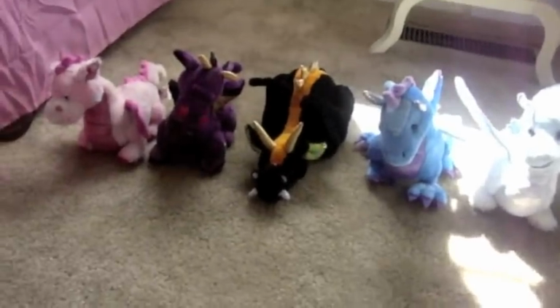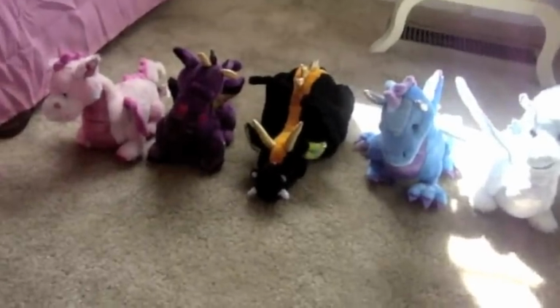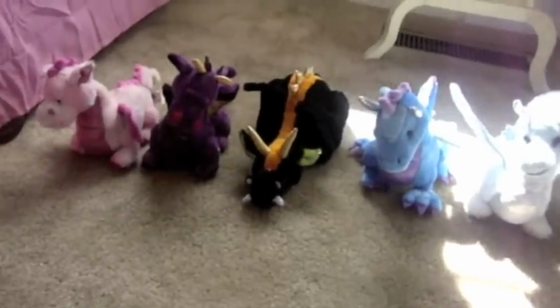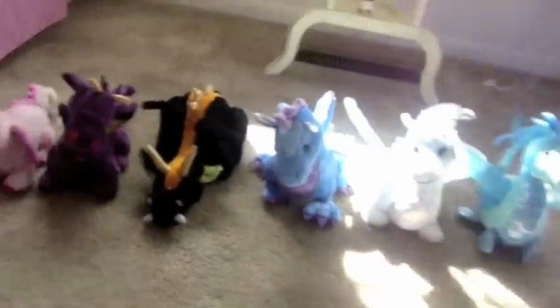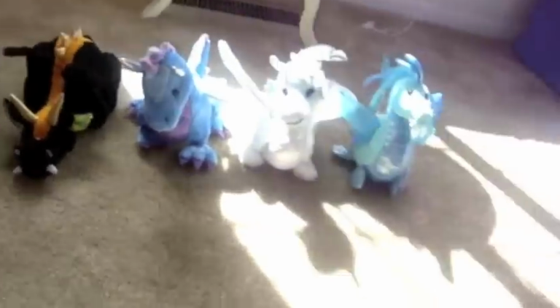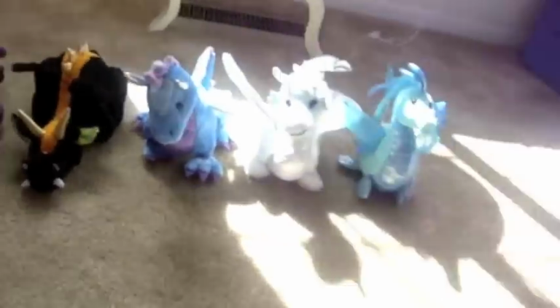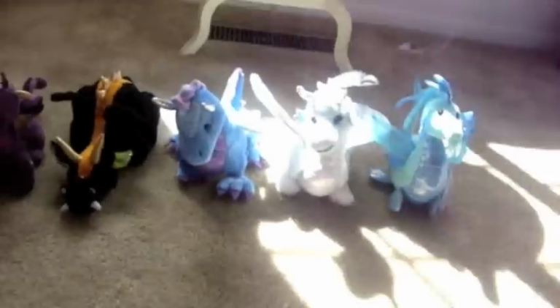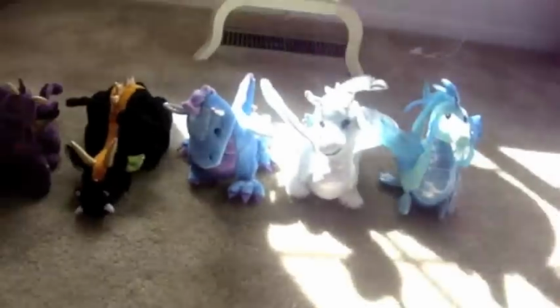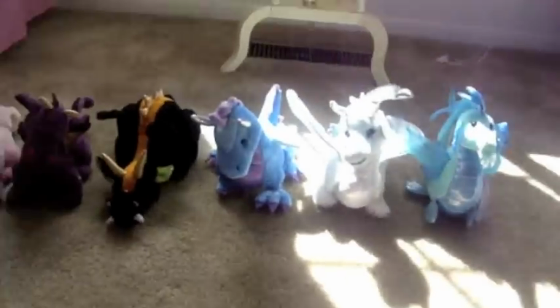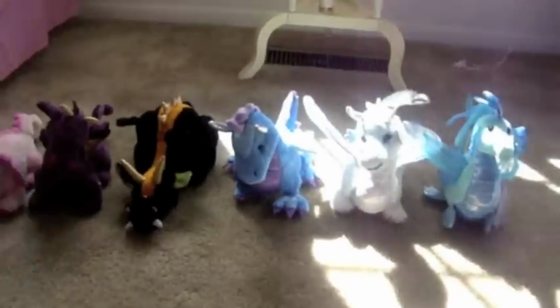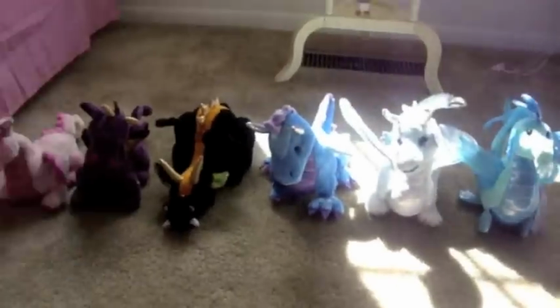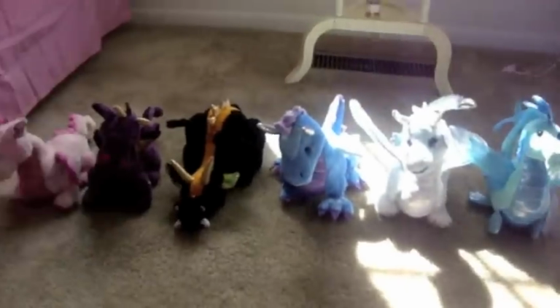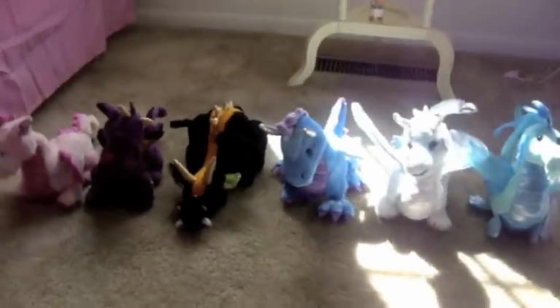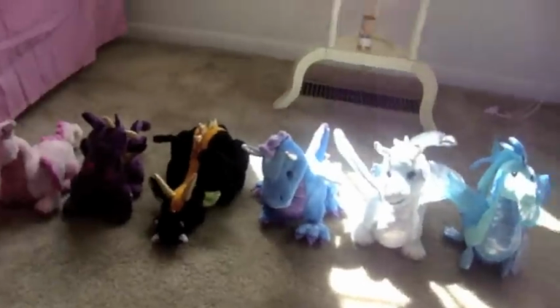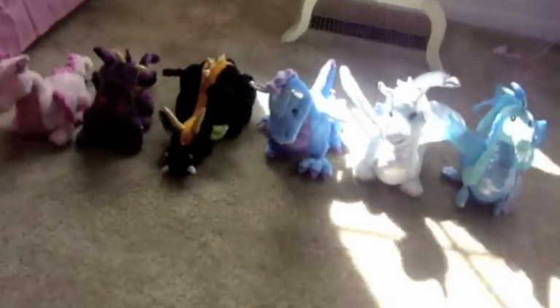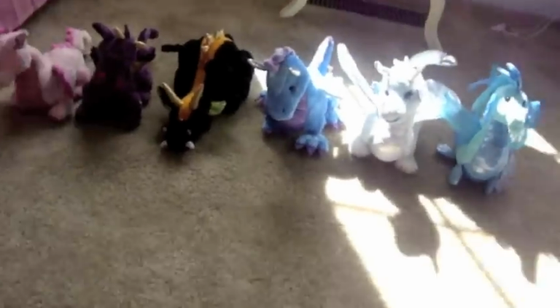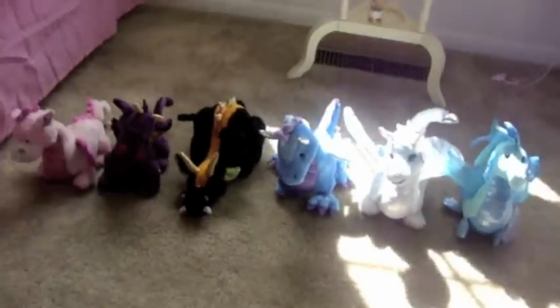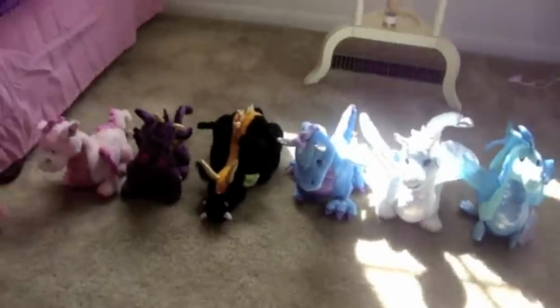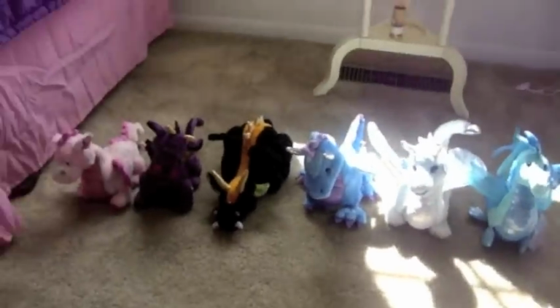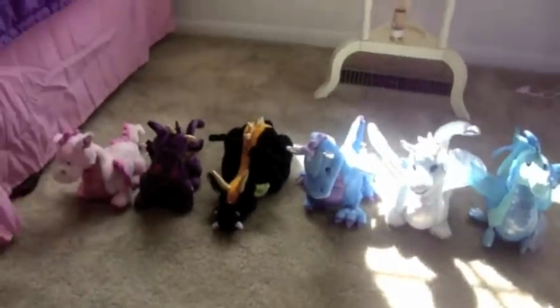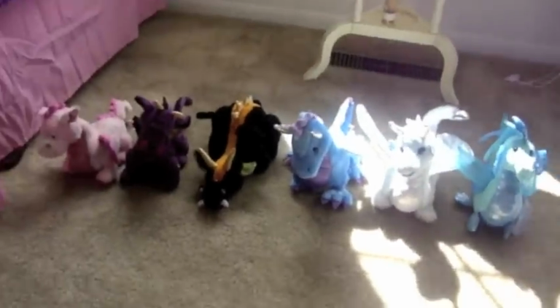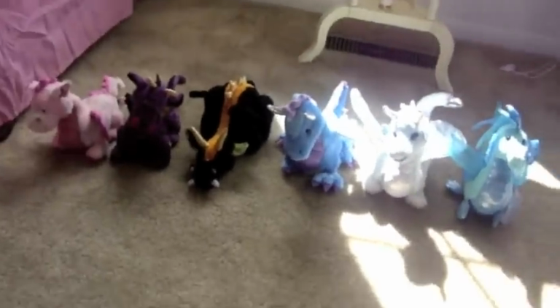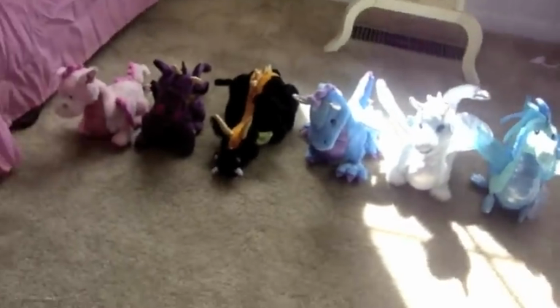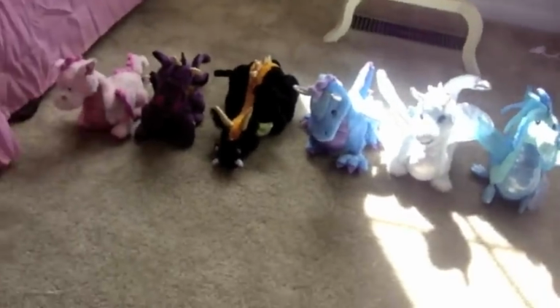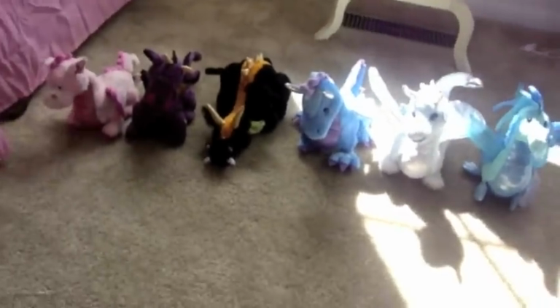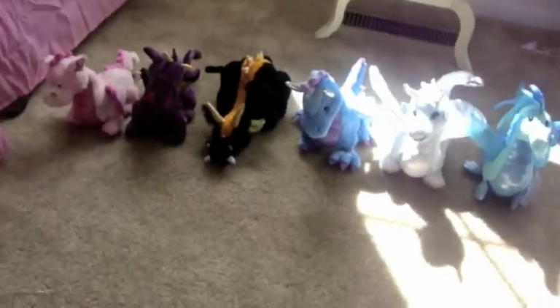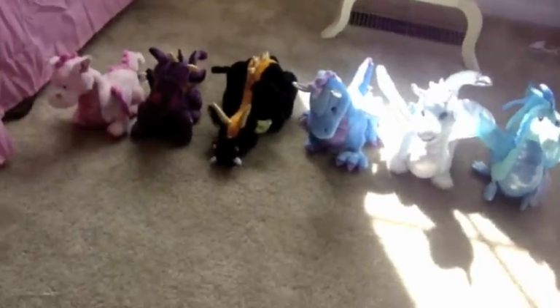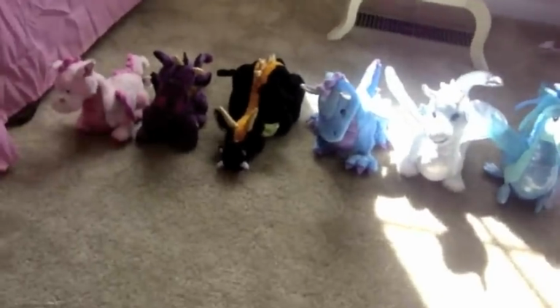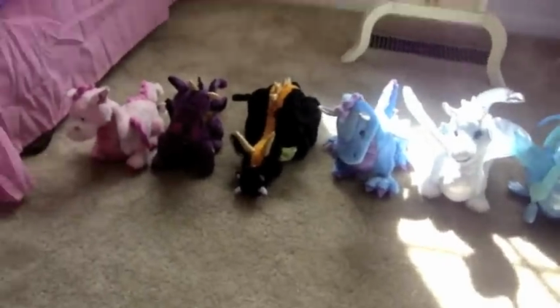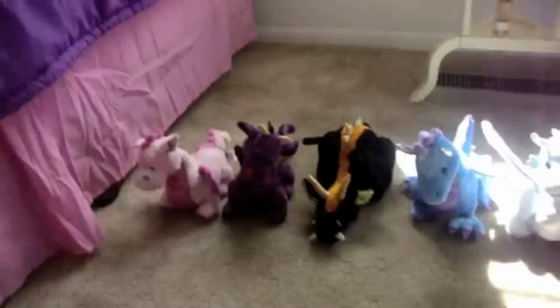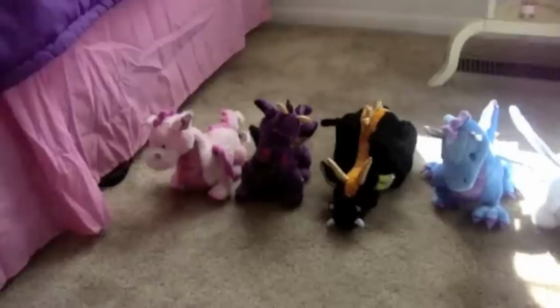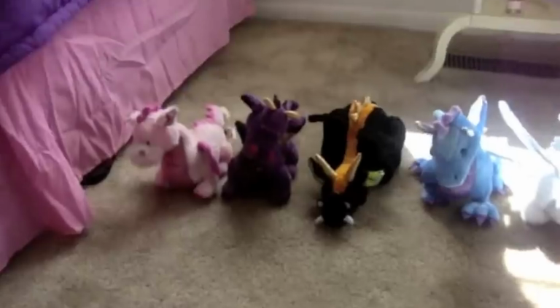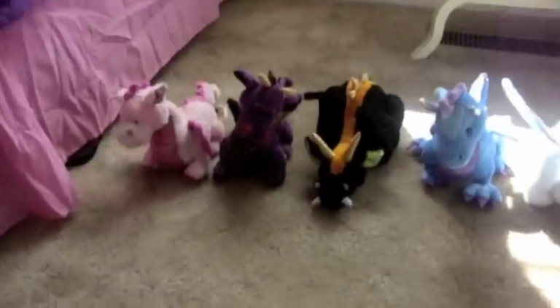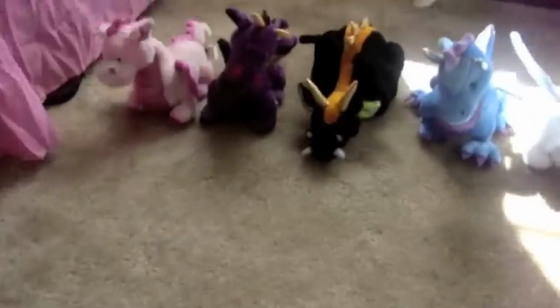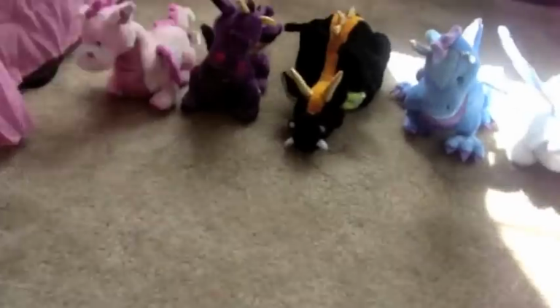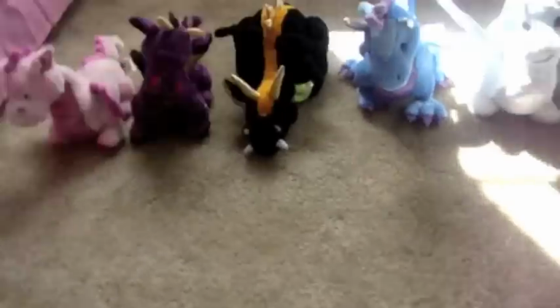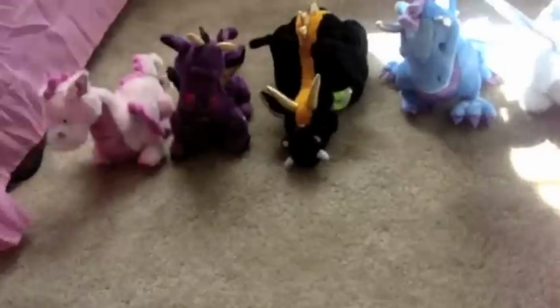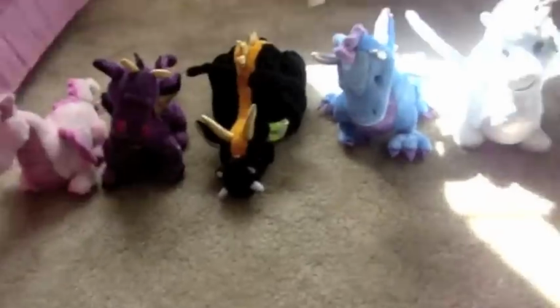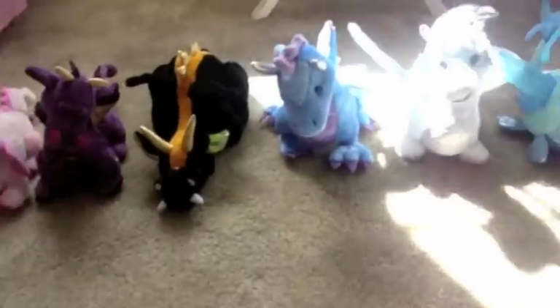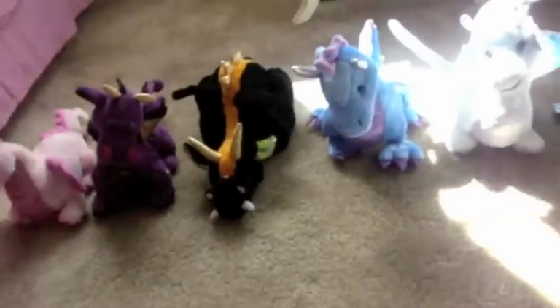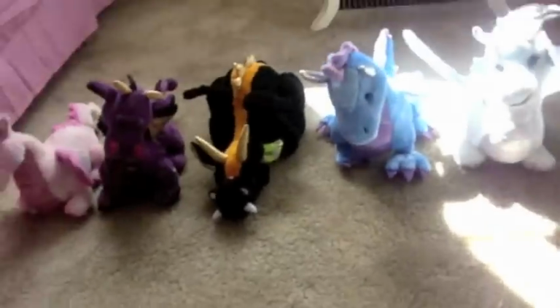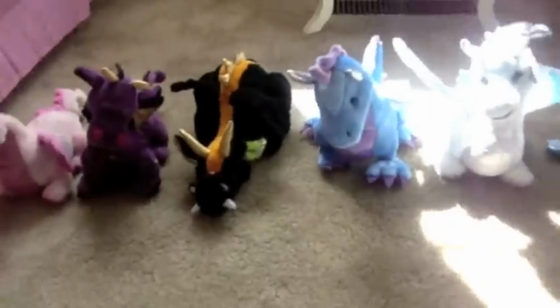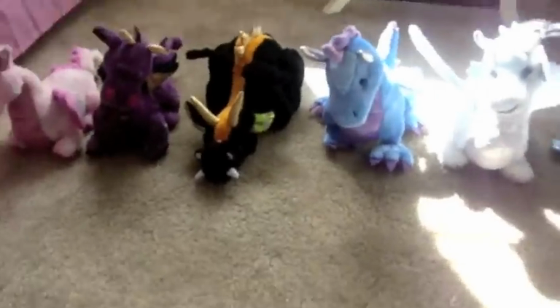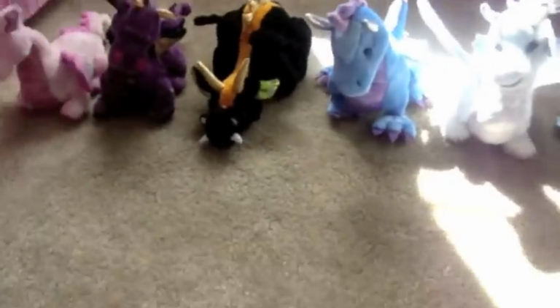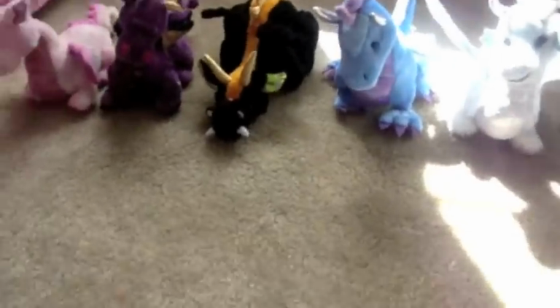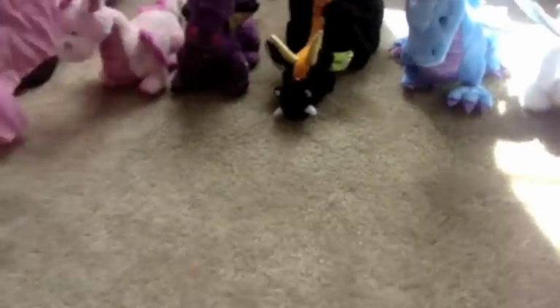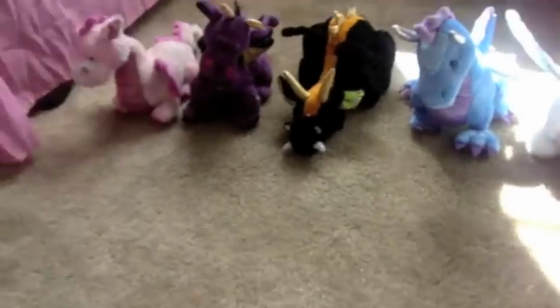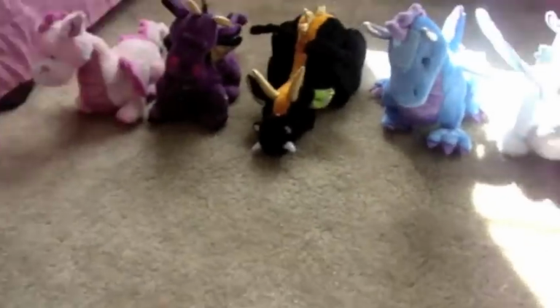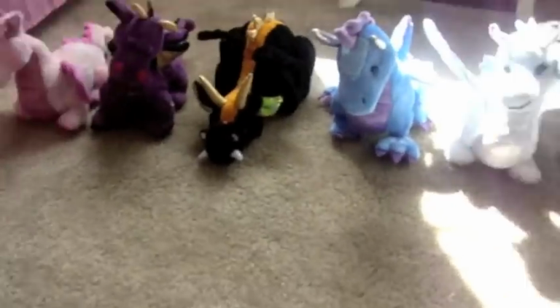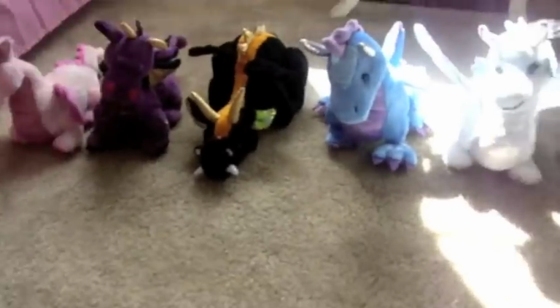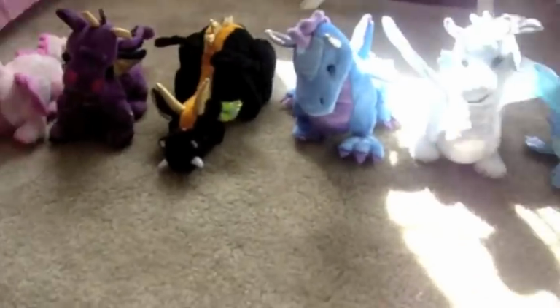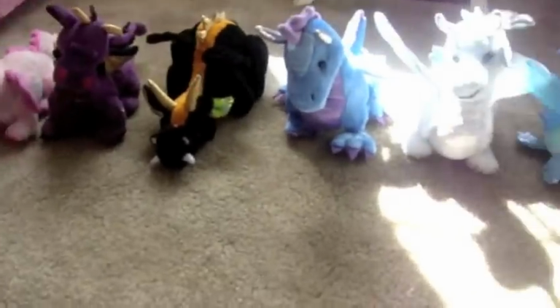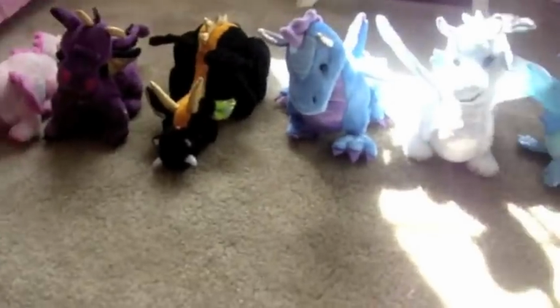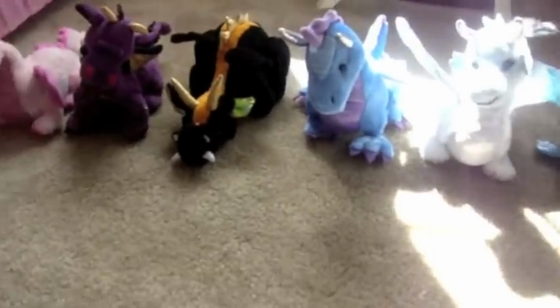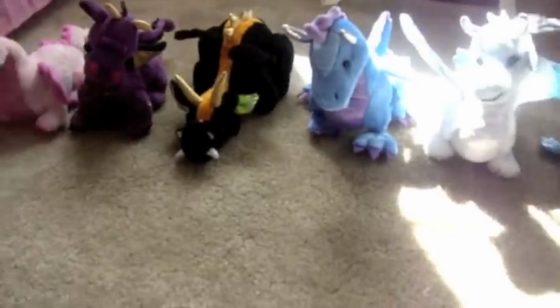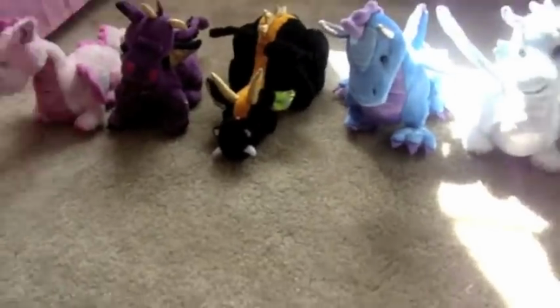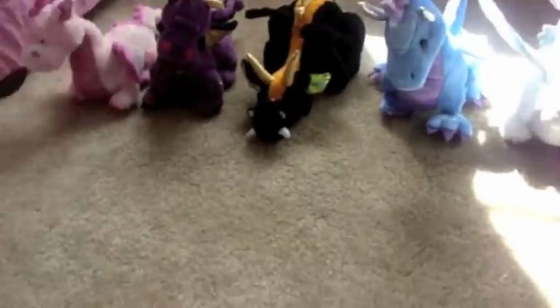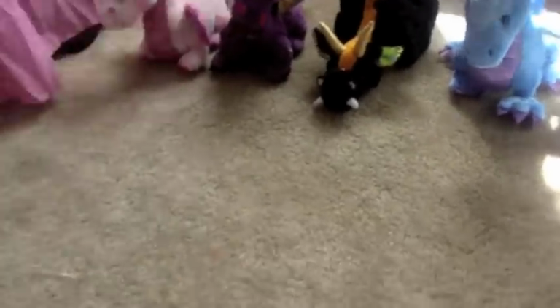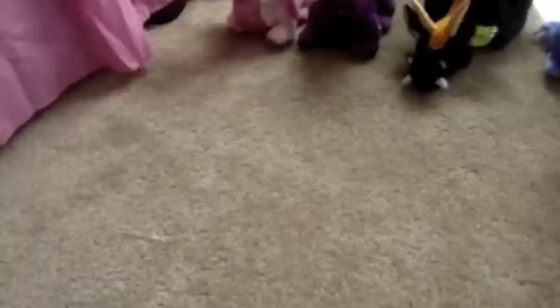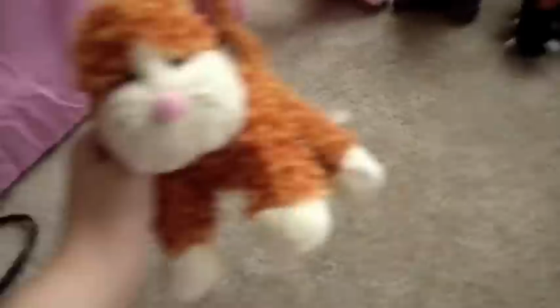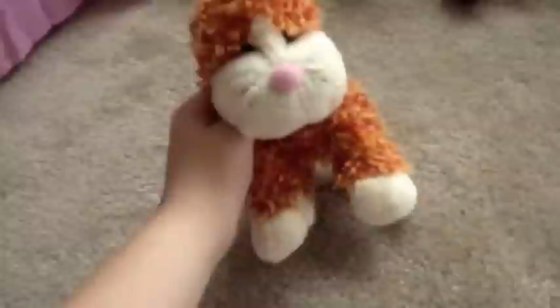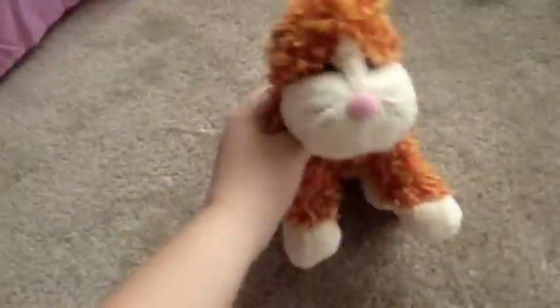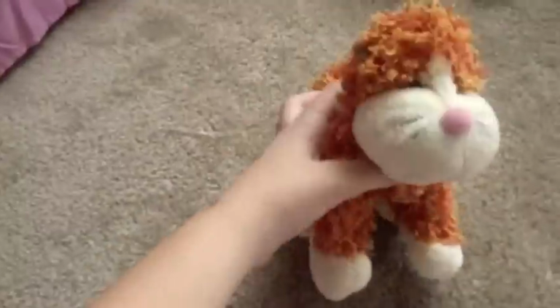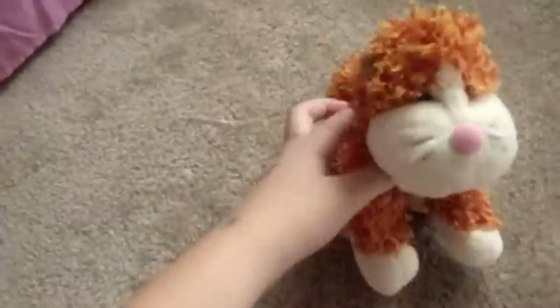Thank you for watching guys. I hope you like my dragon collection video. Please subscribe. Bye.